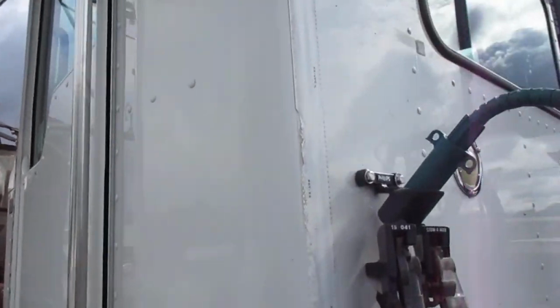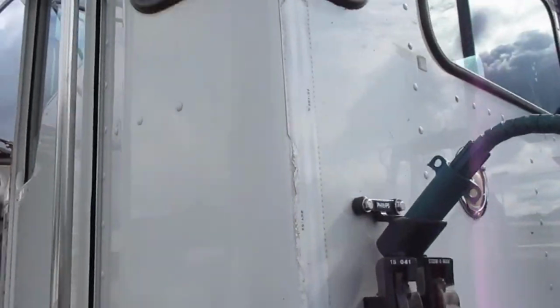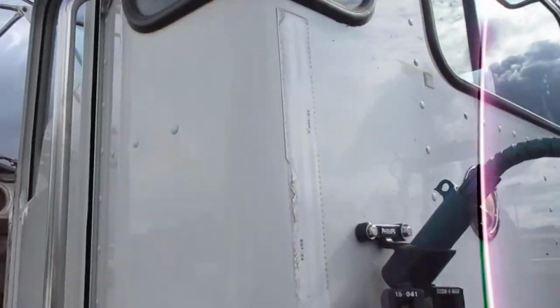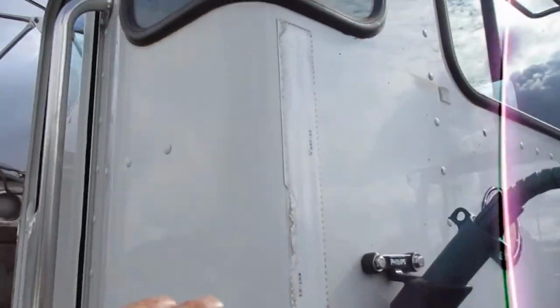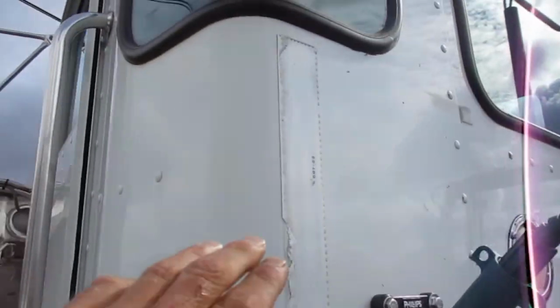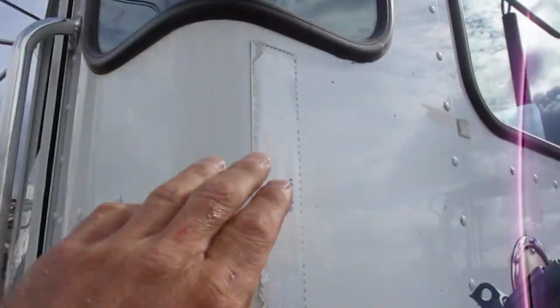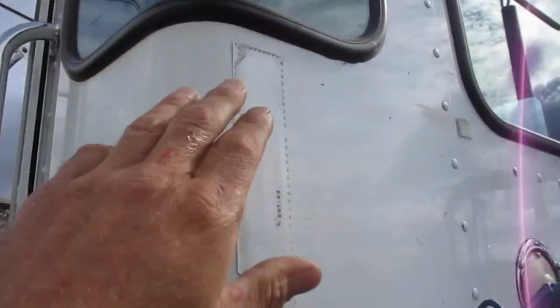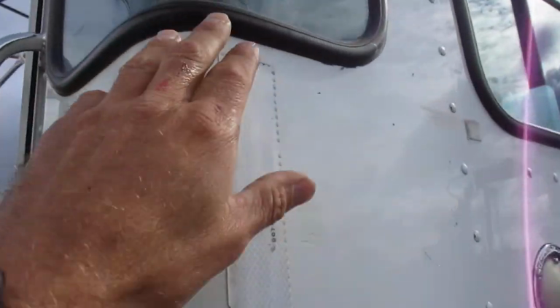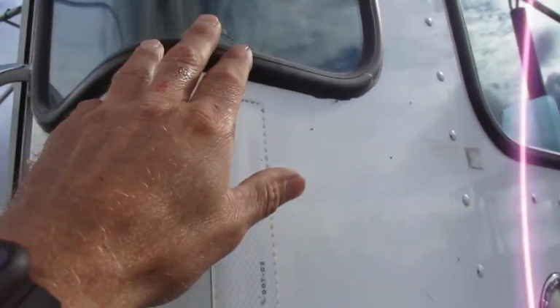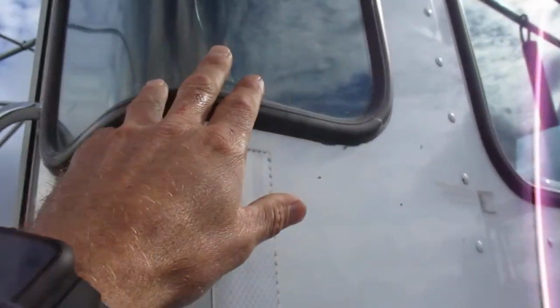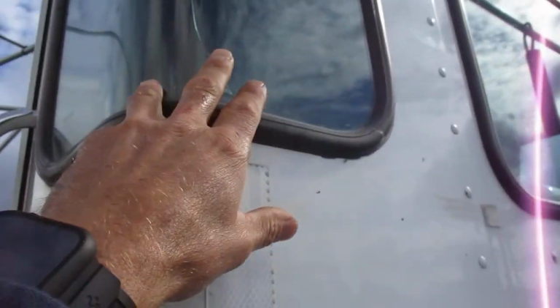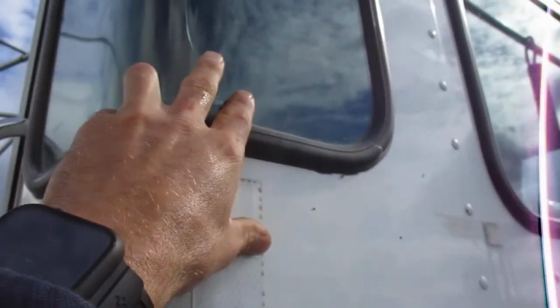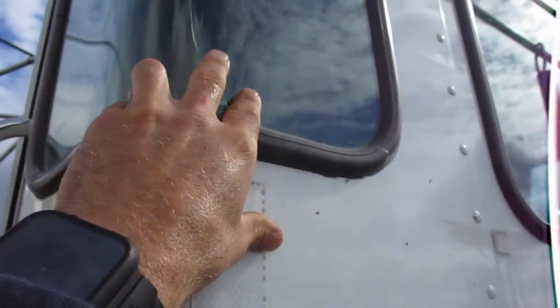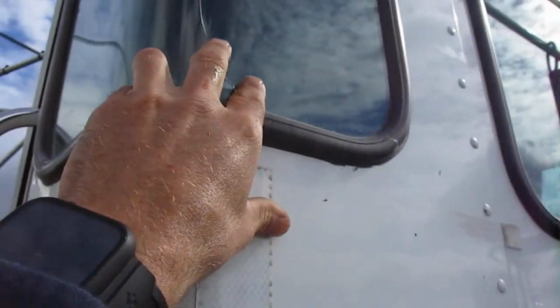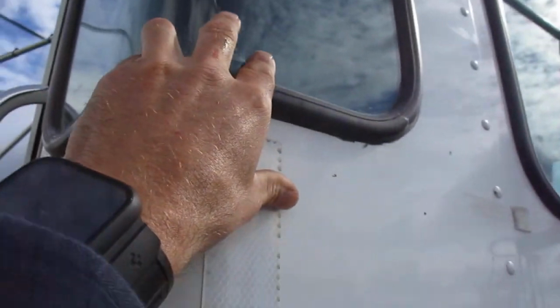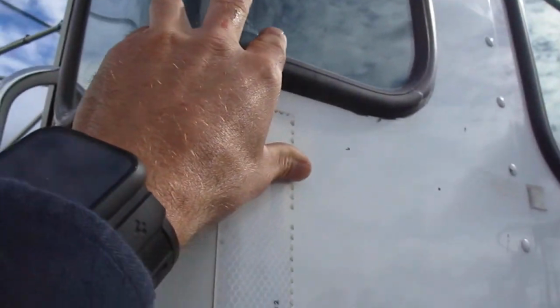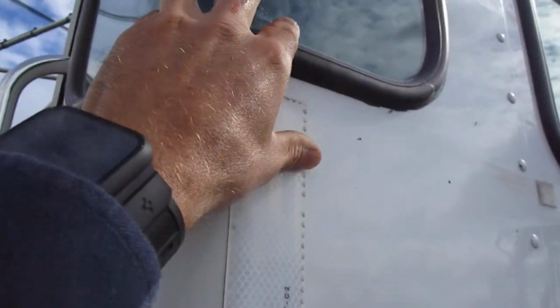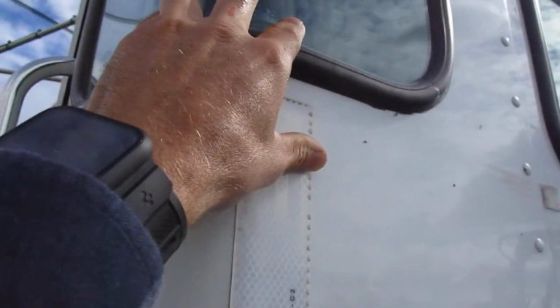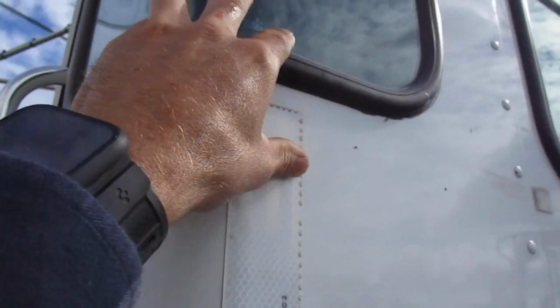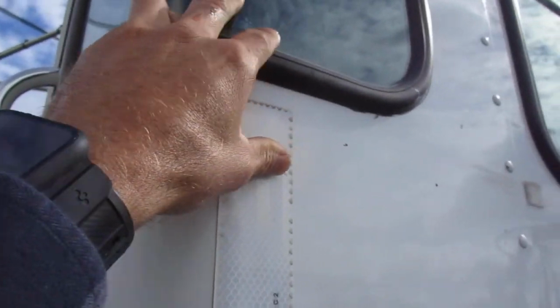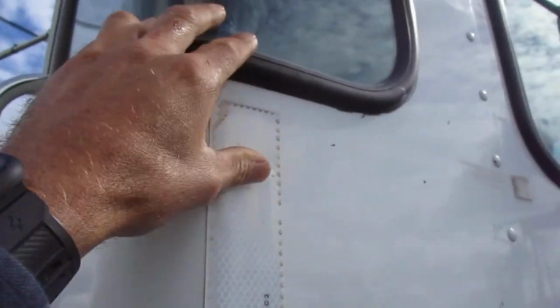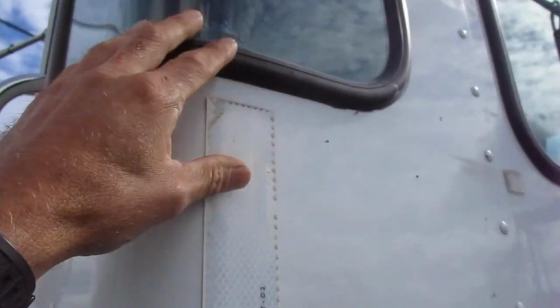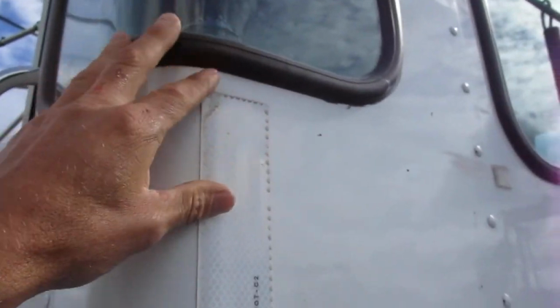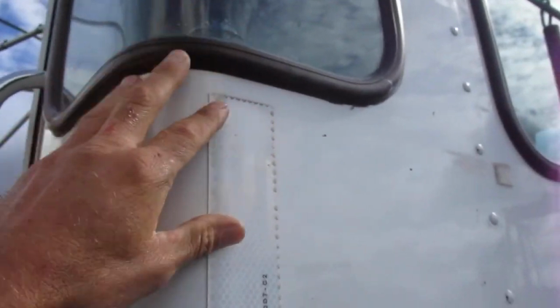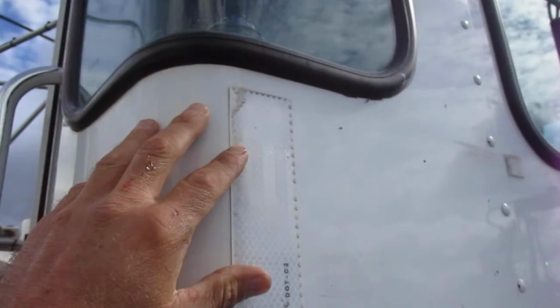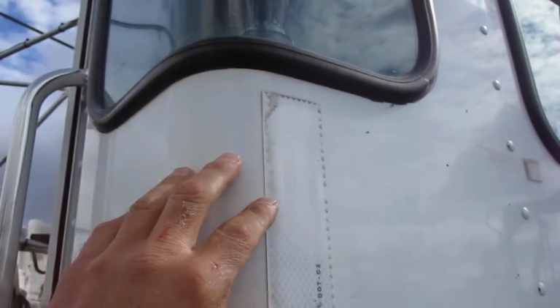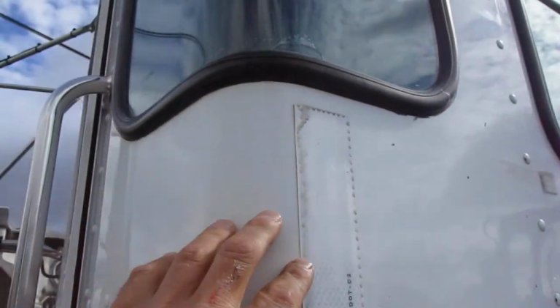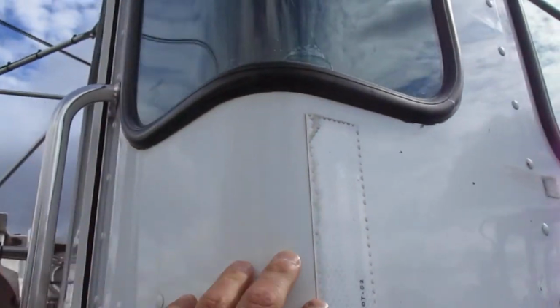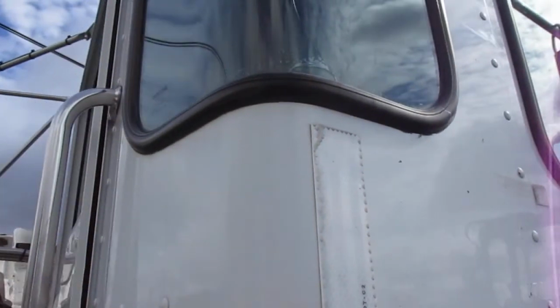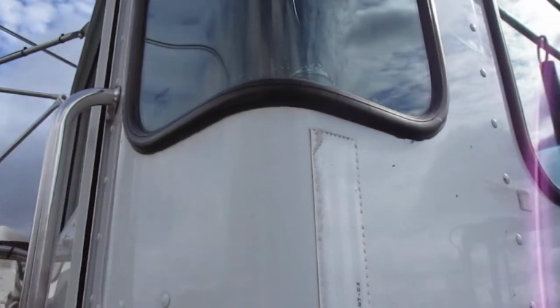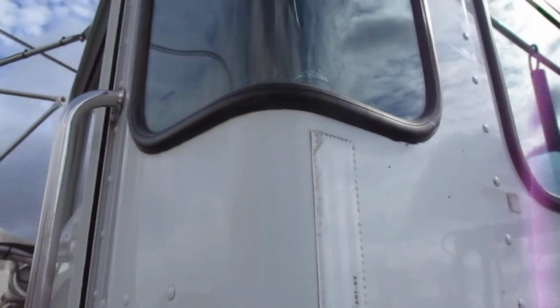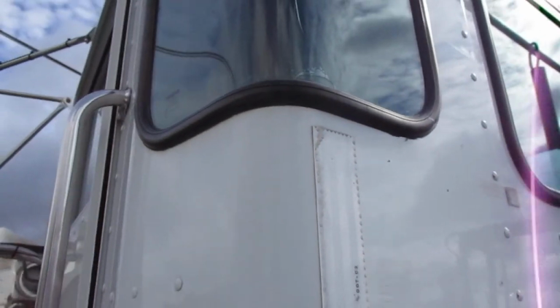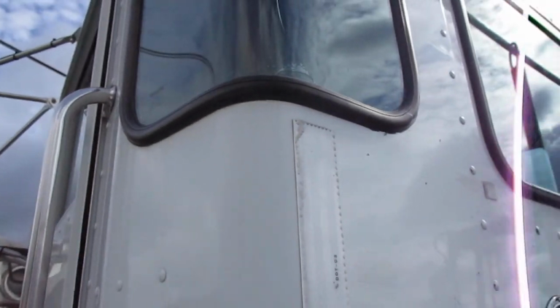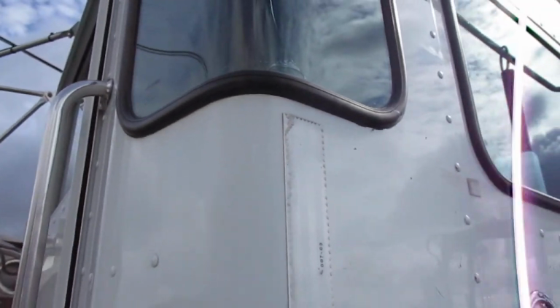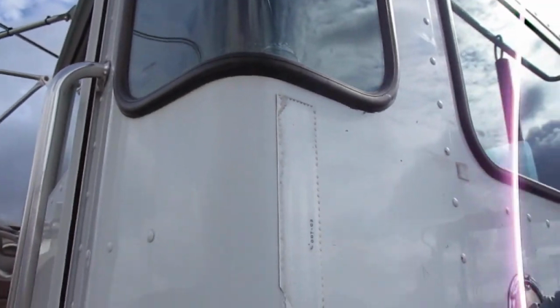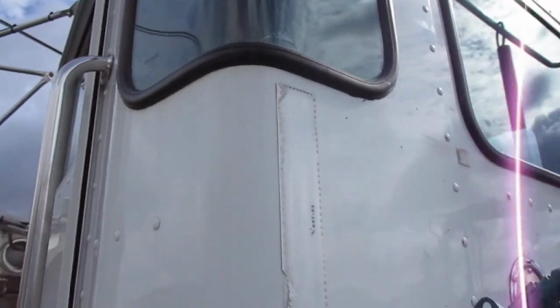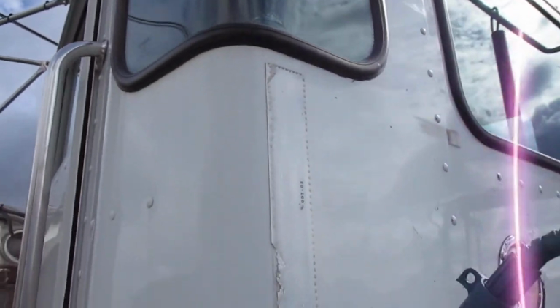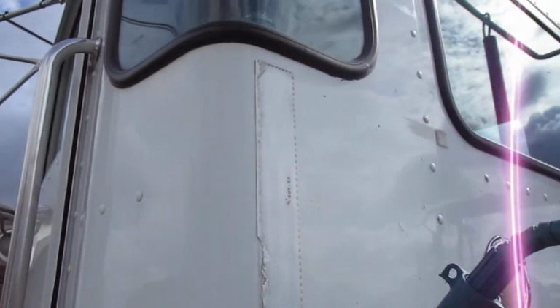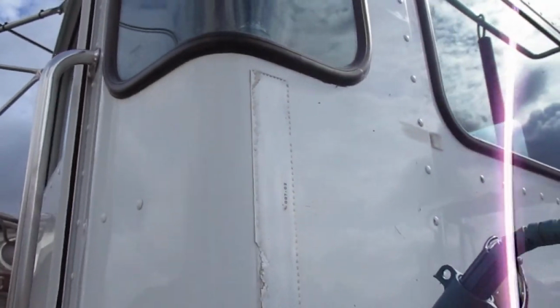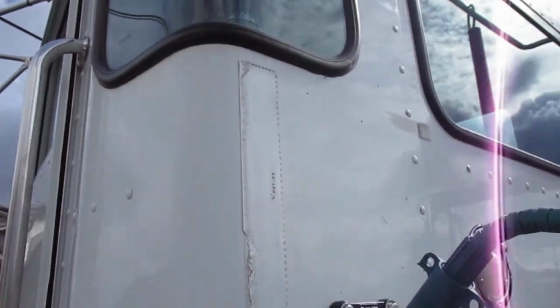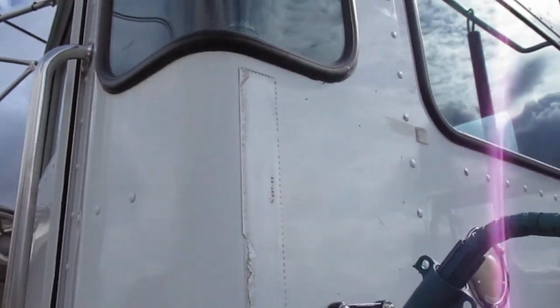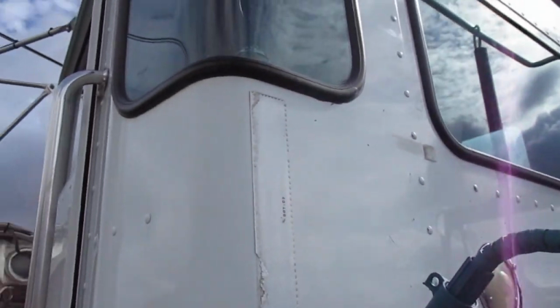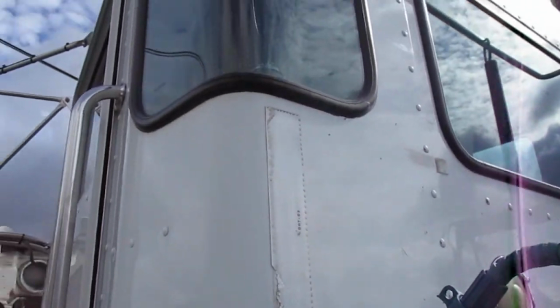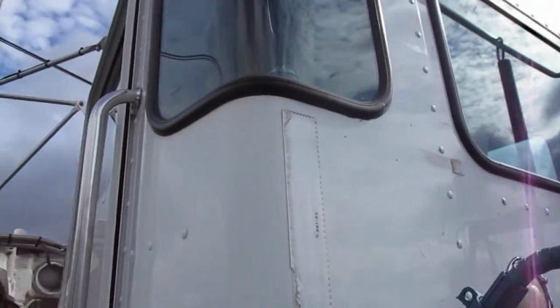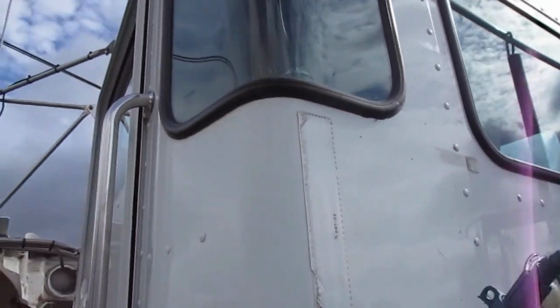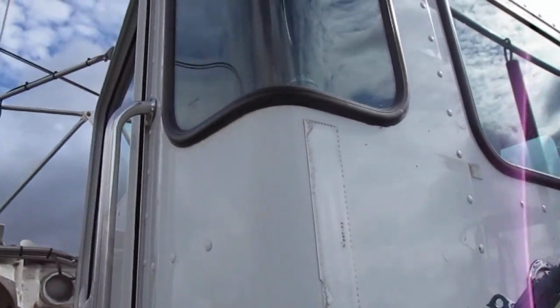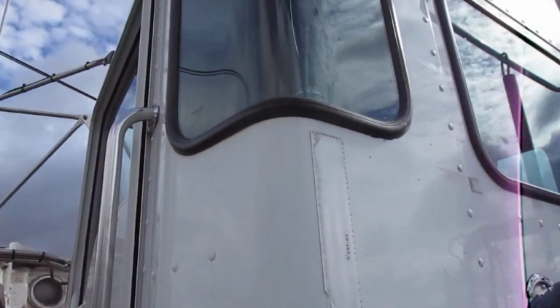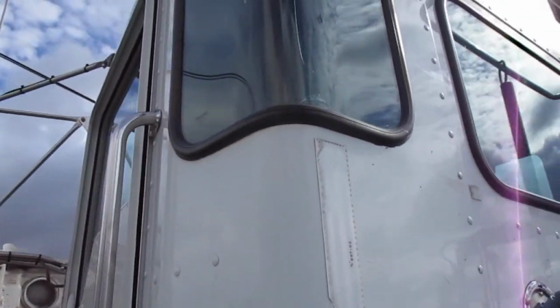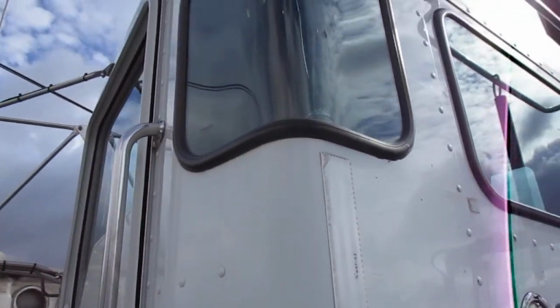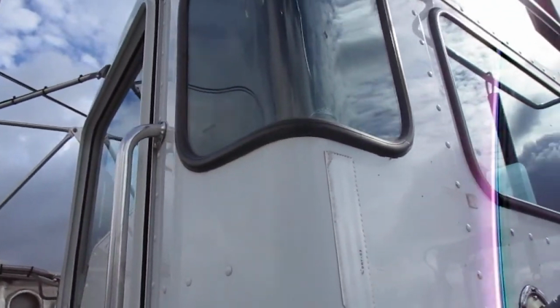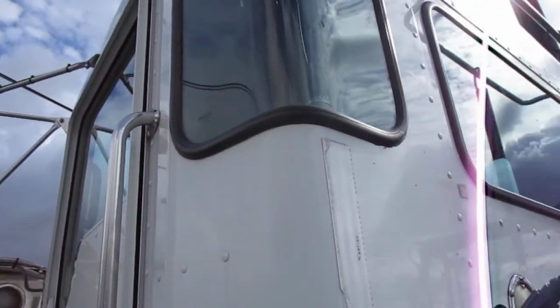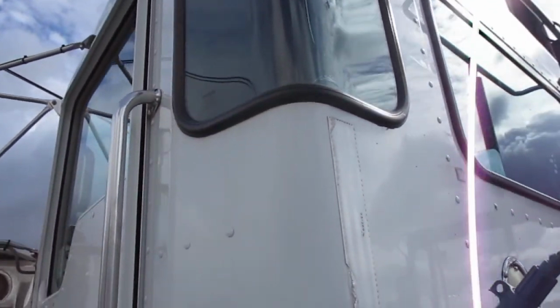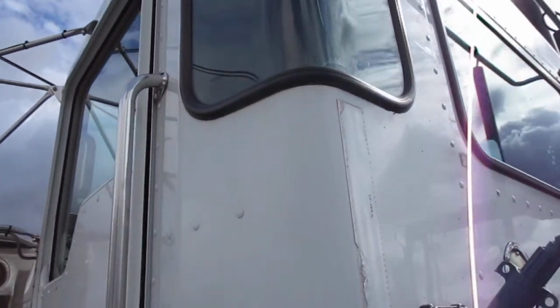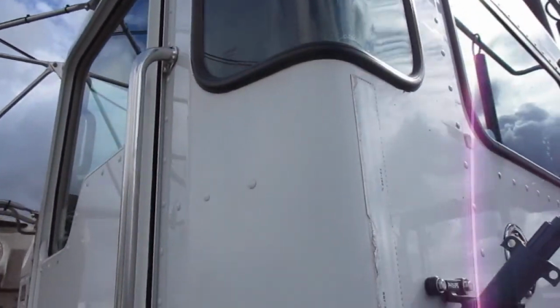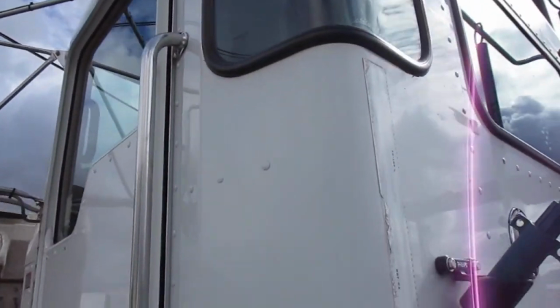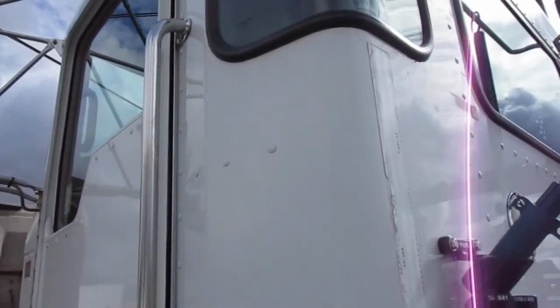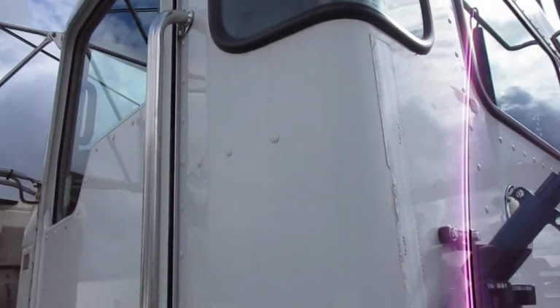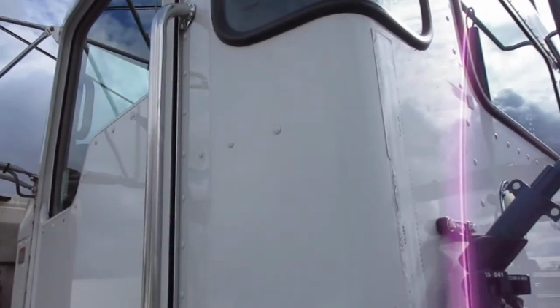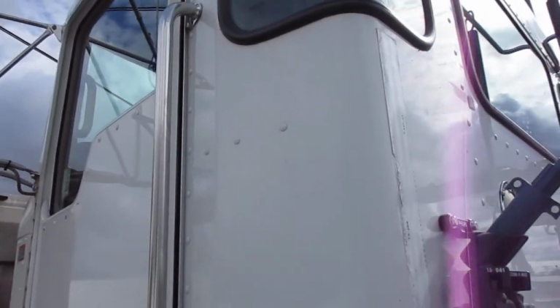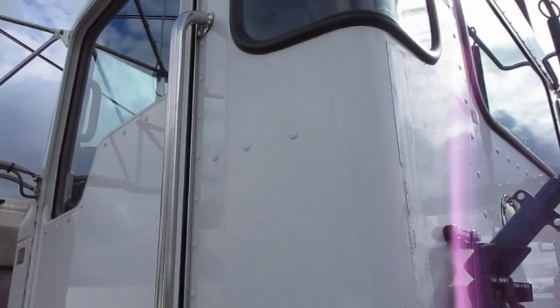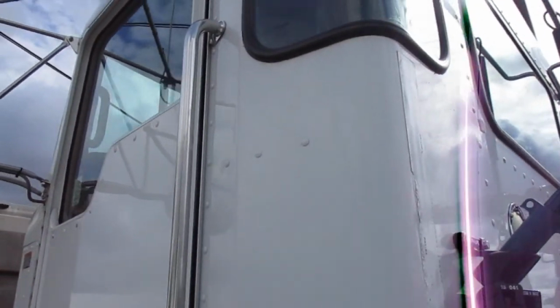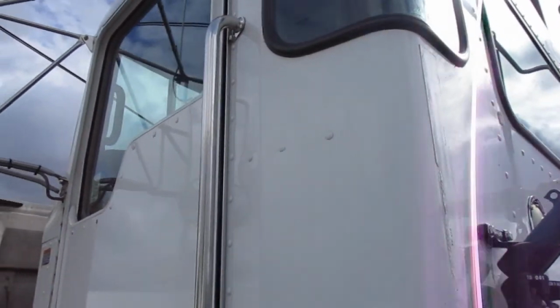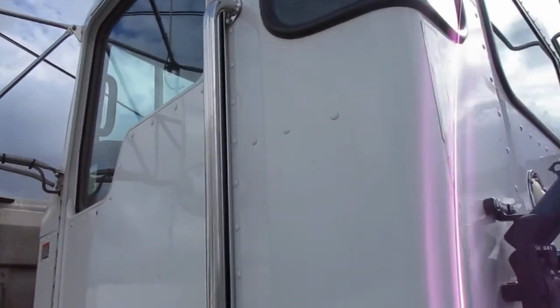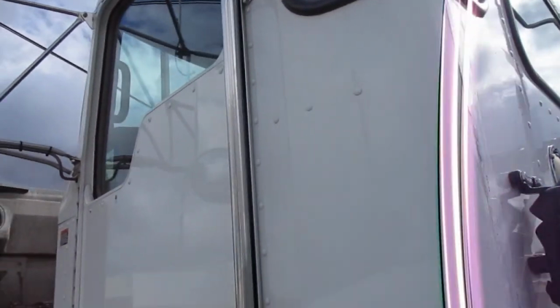Brakes are at least 50 percent — it actually looks like new brake pads on this side. I just noticed there's a crack in this window; it's not a chip, just a crack there.